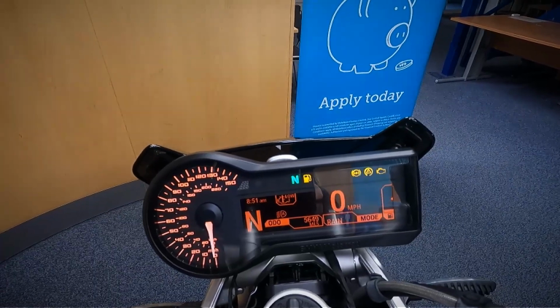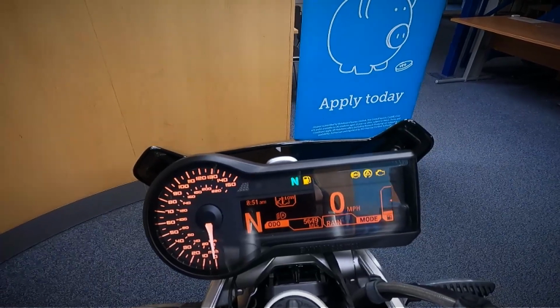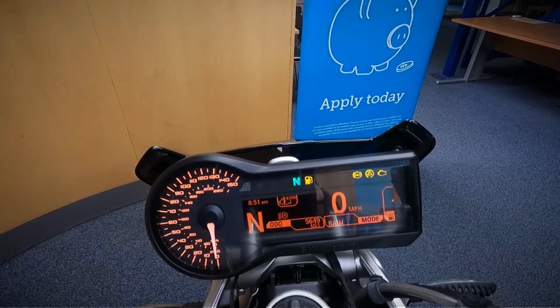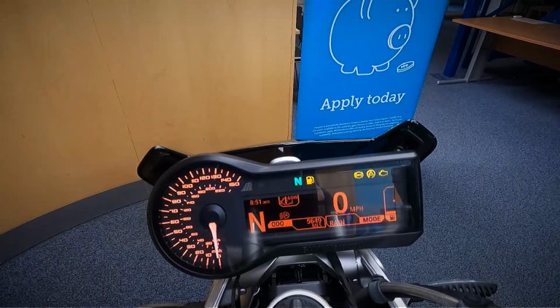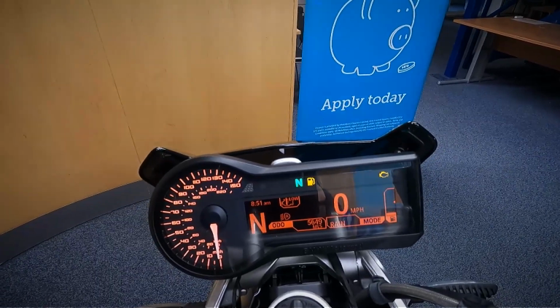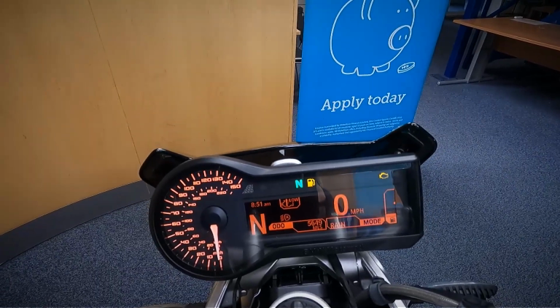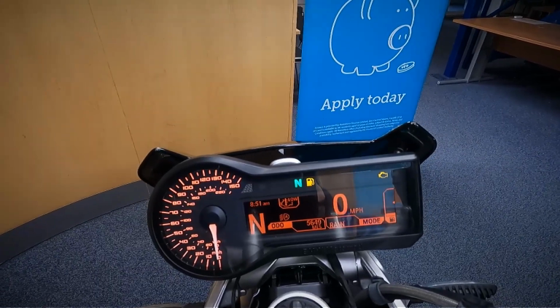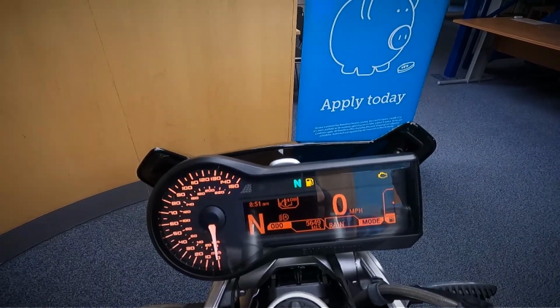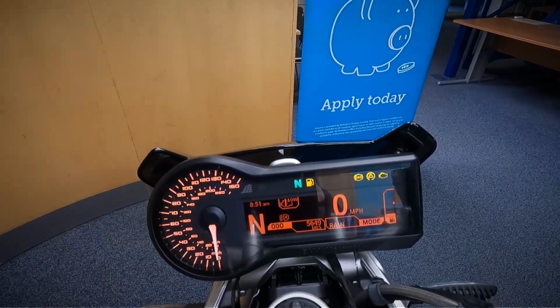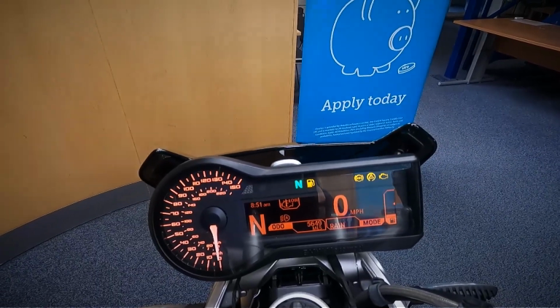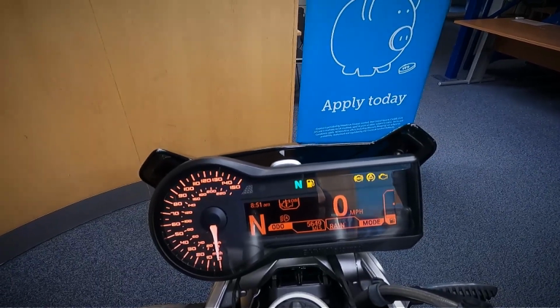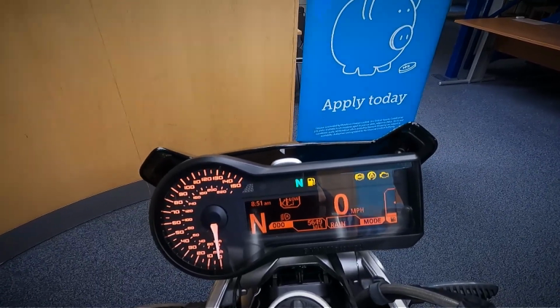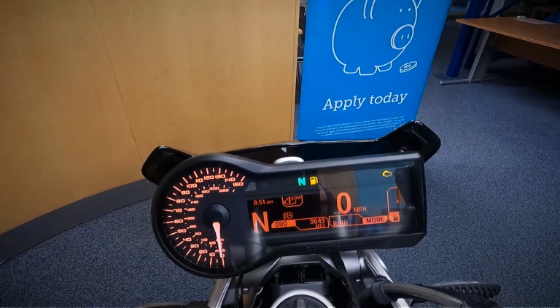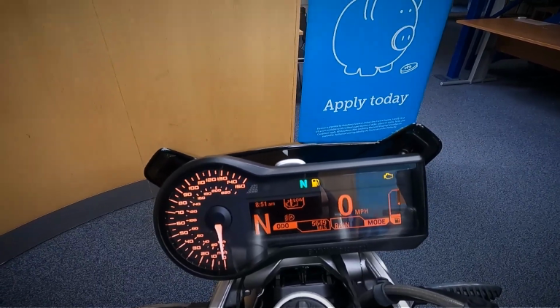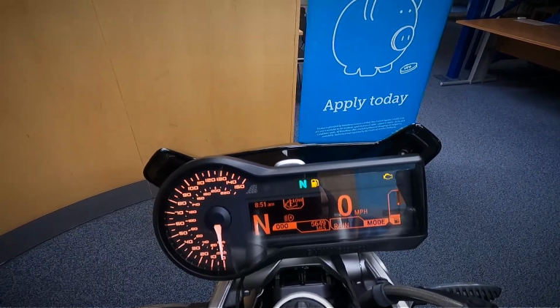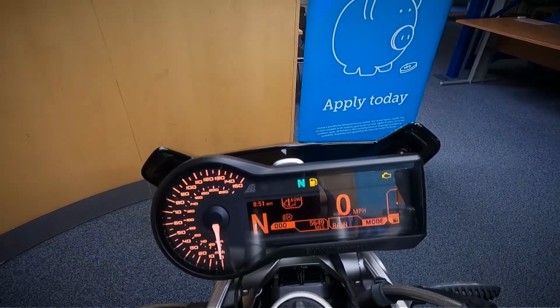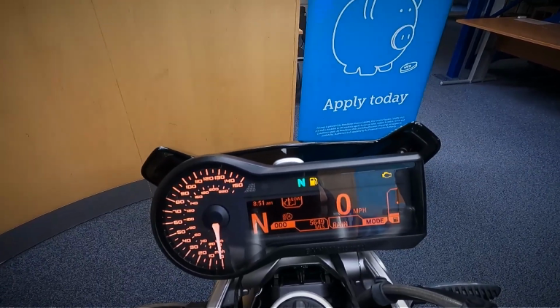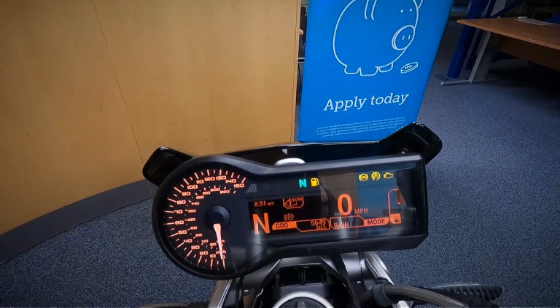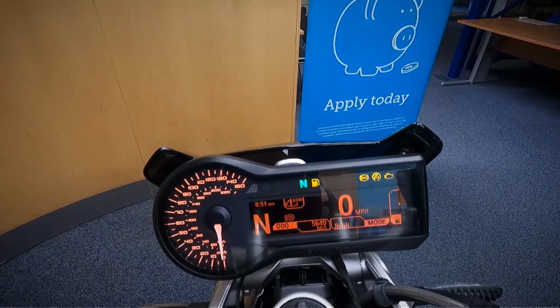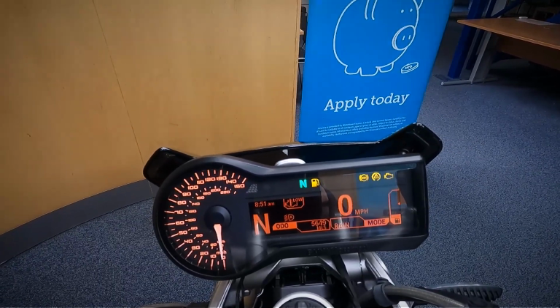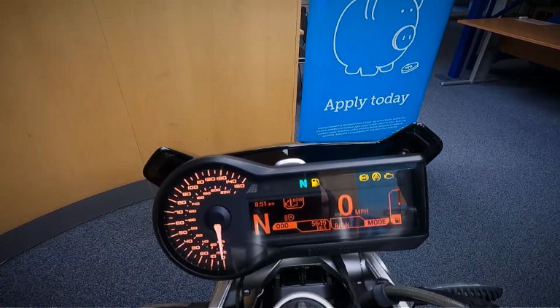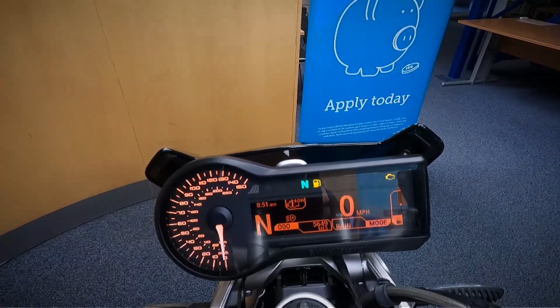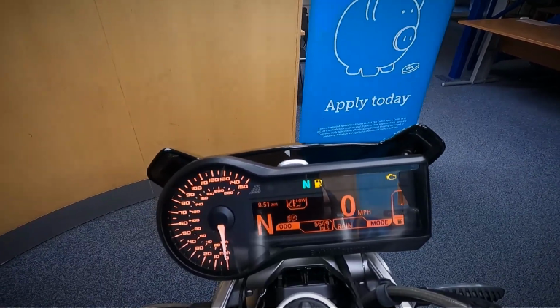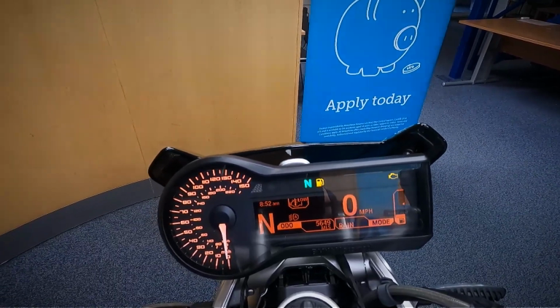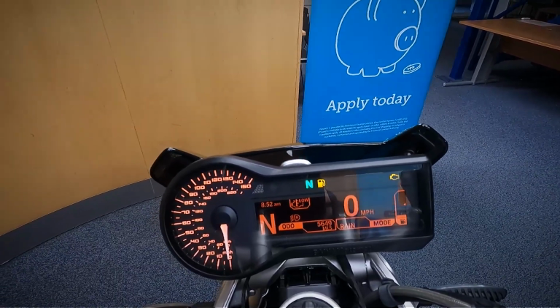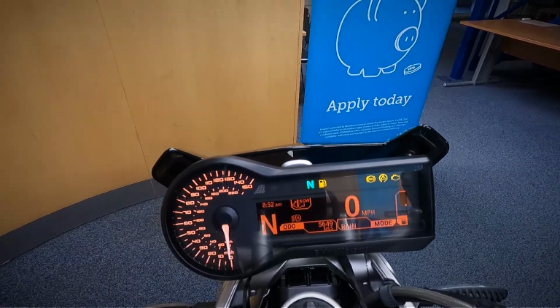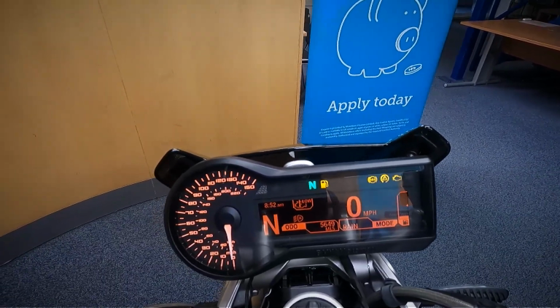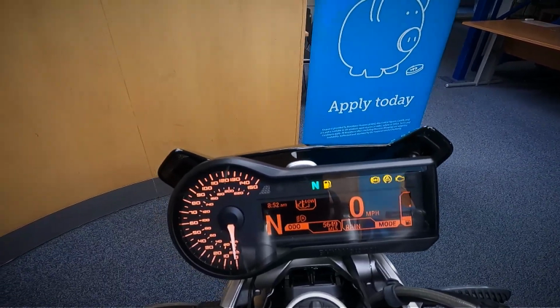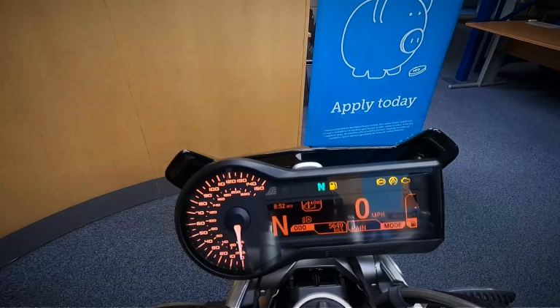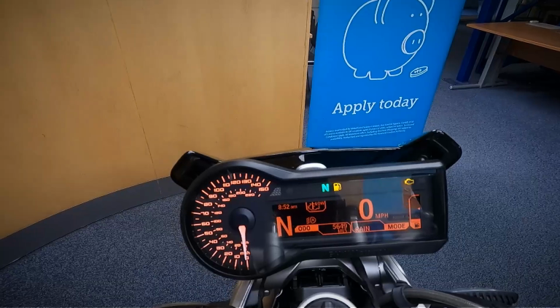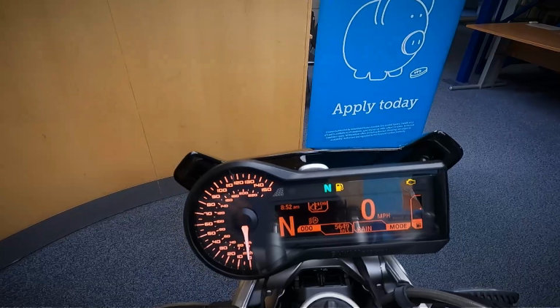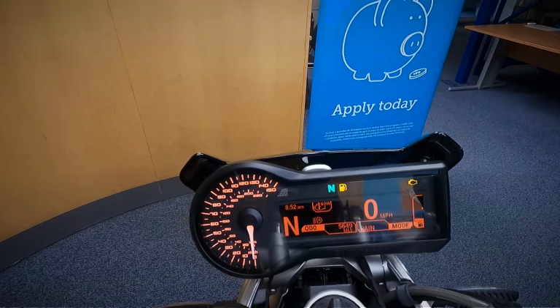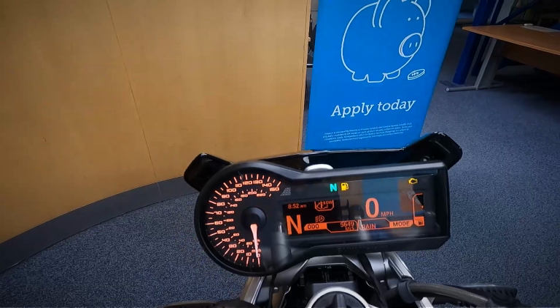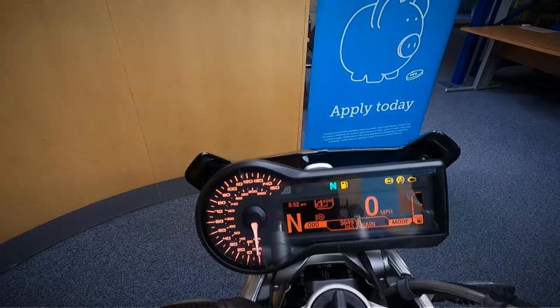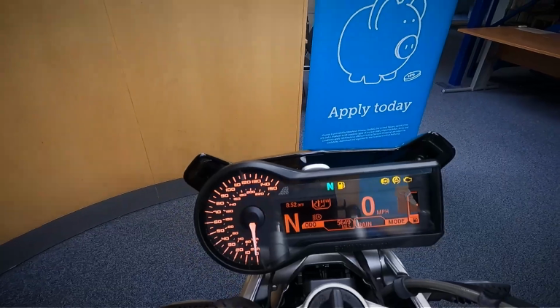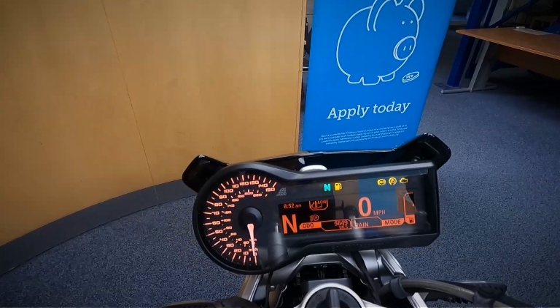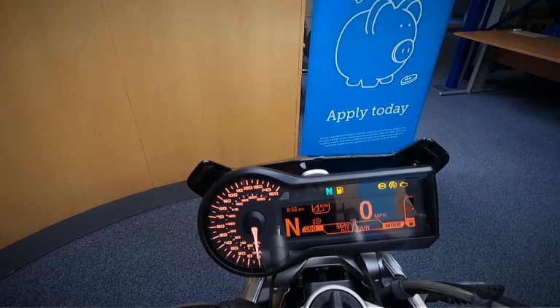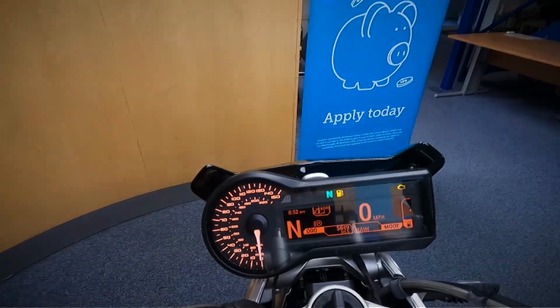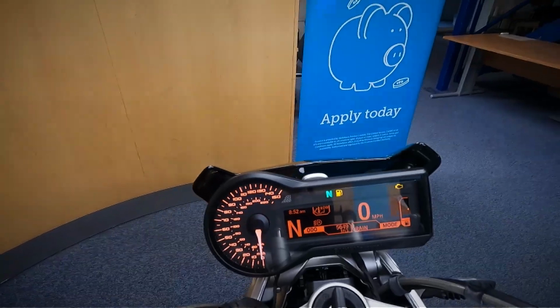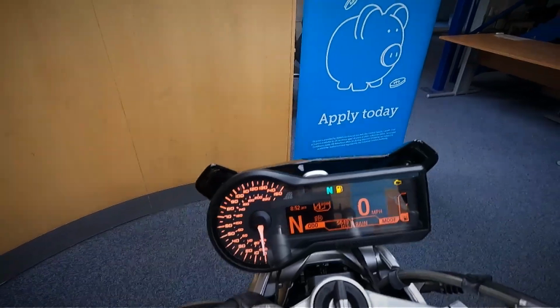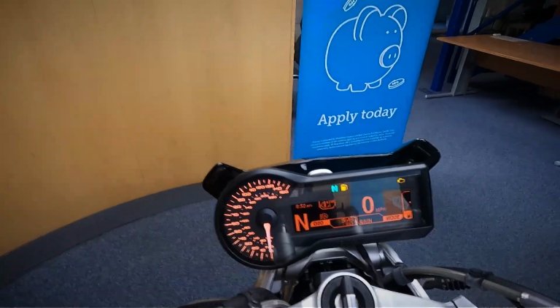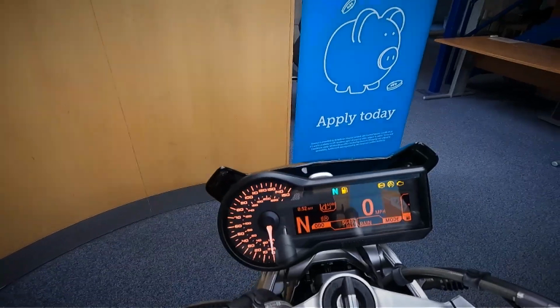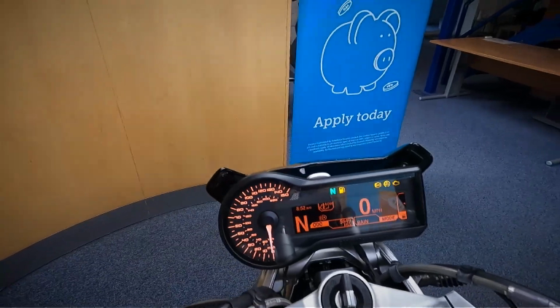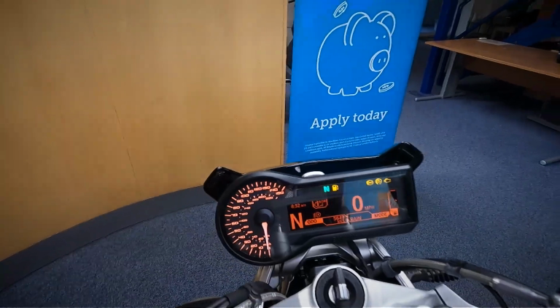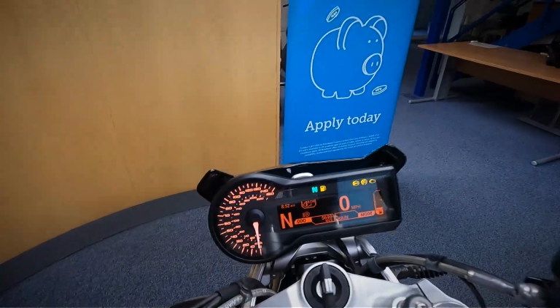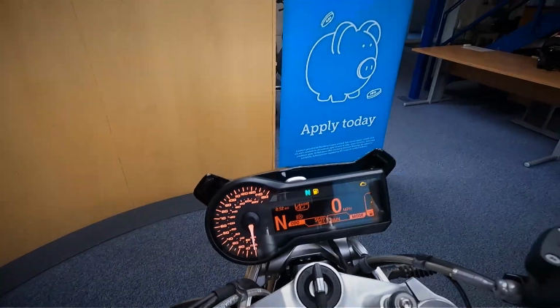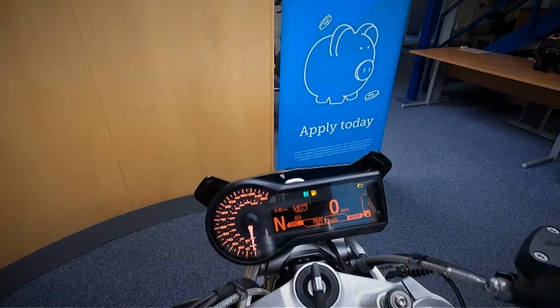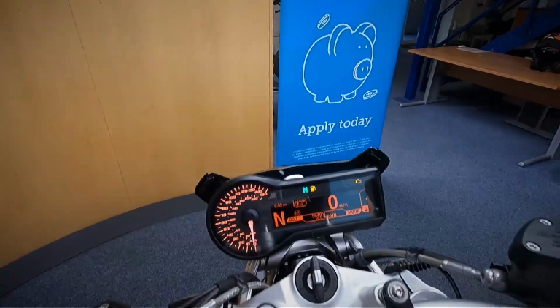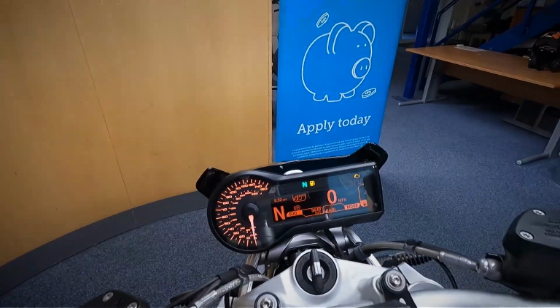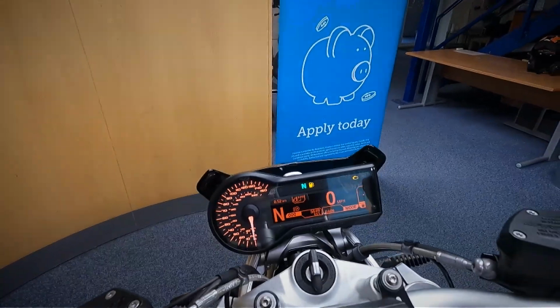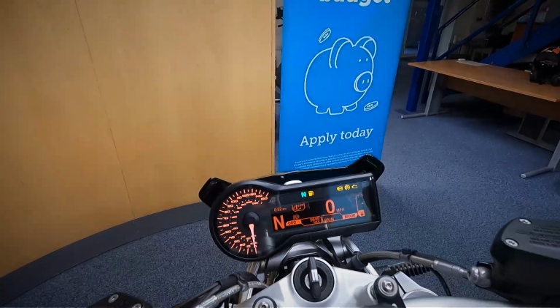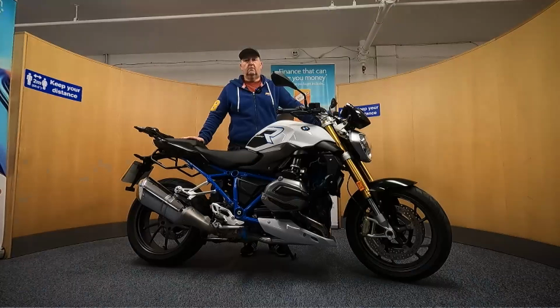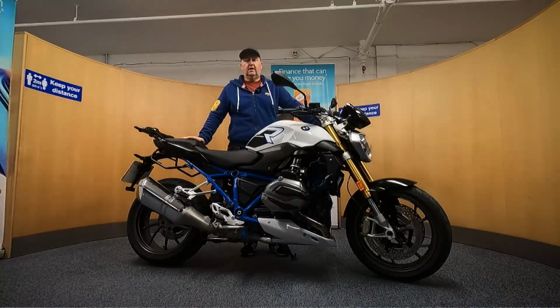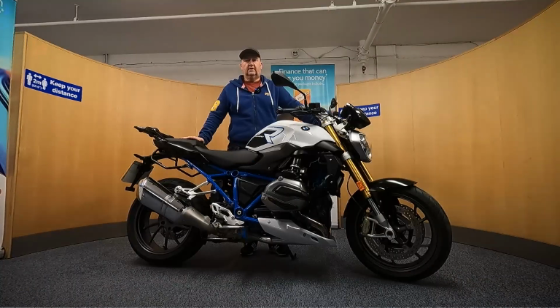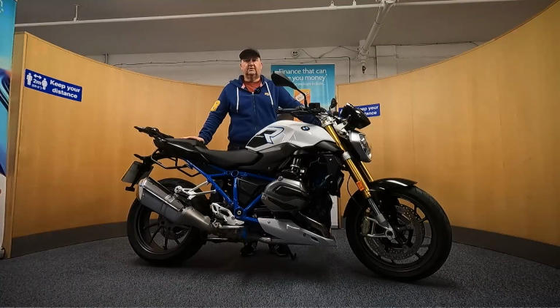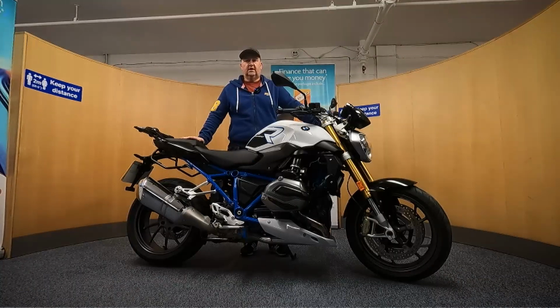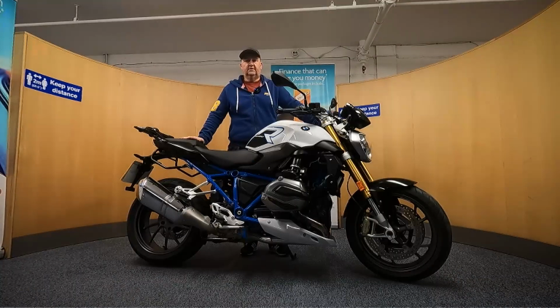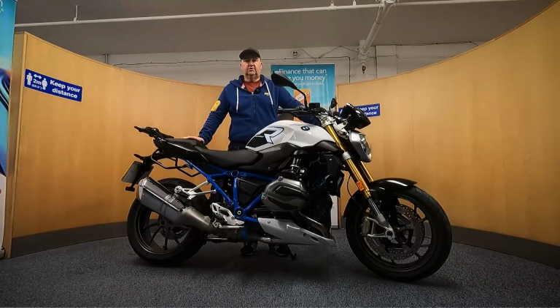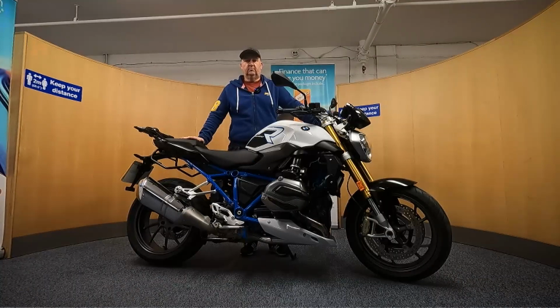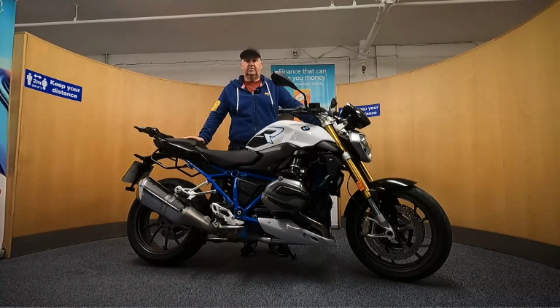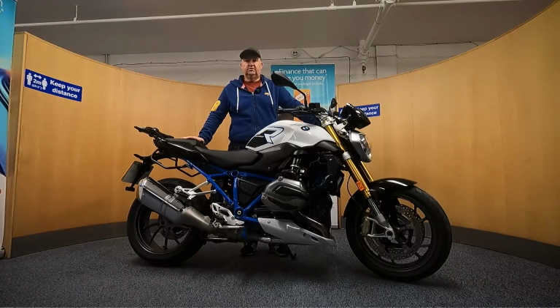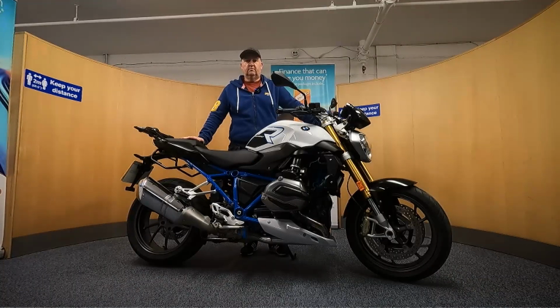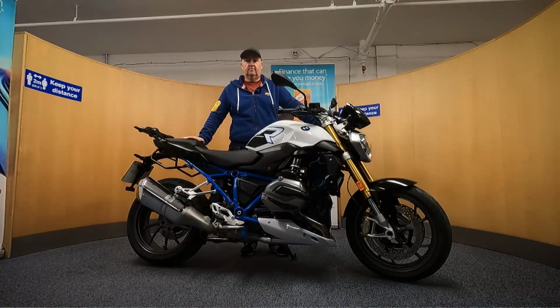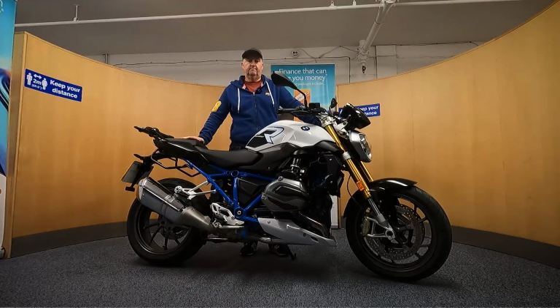So it's done 5,649 miles. Let's start this up and listen to it run.